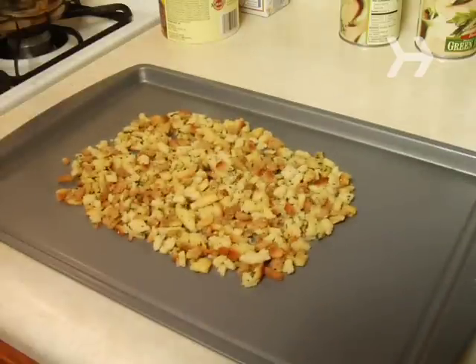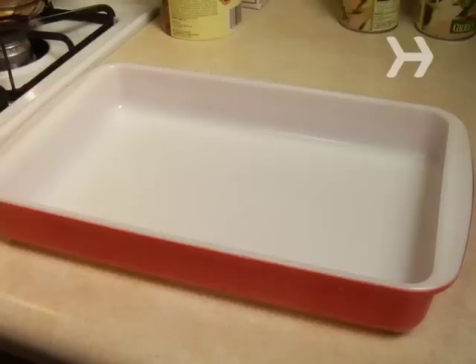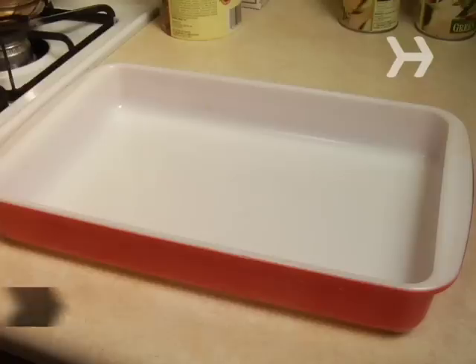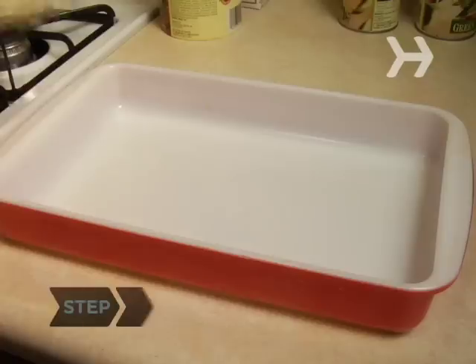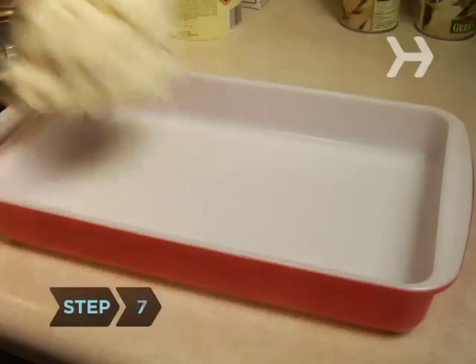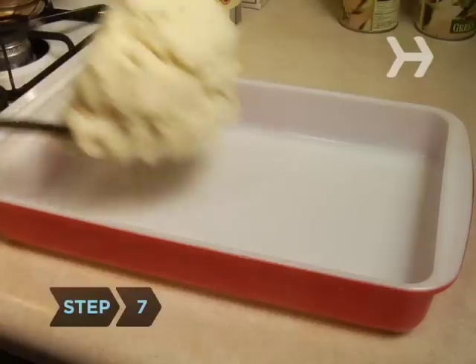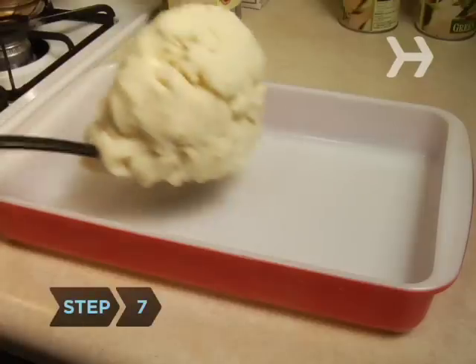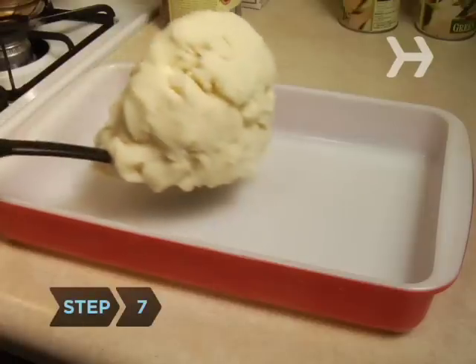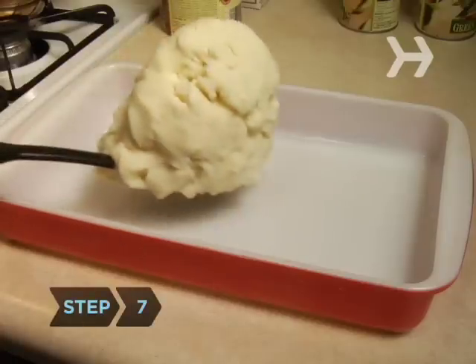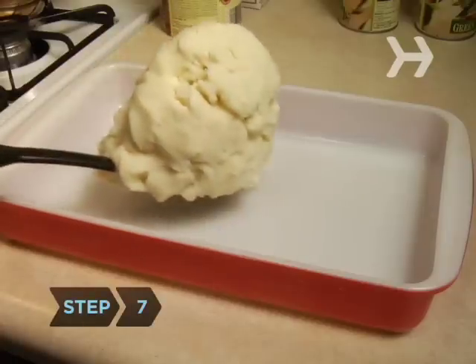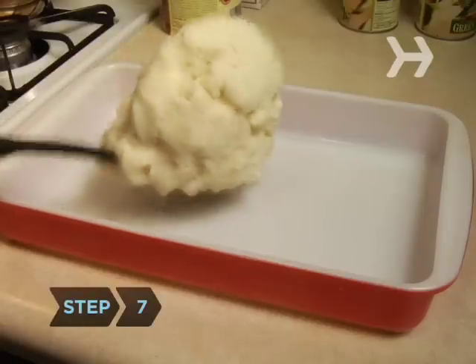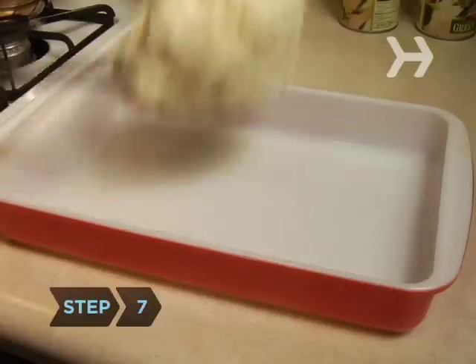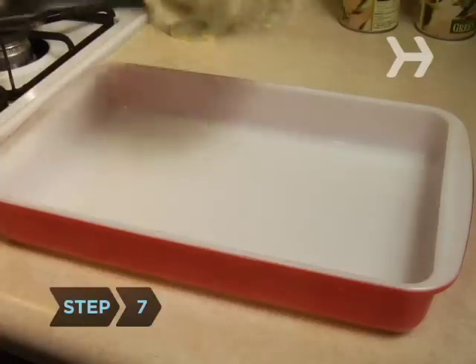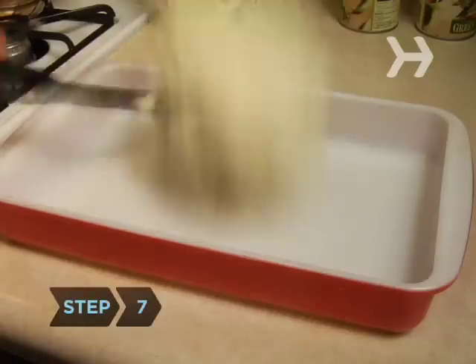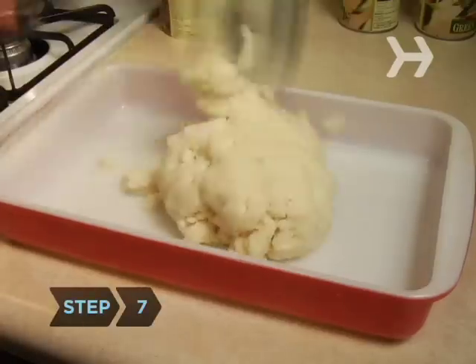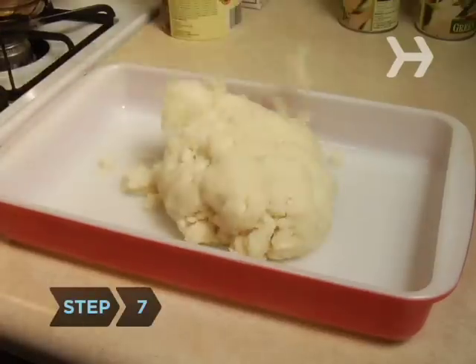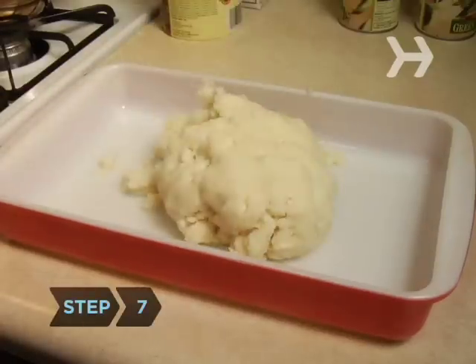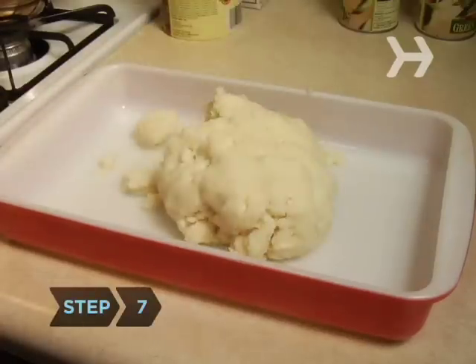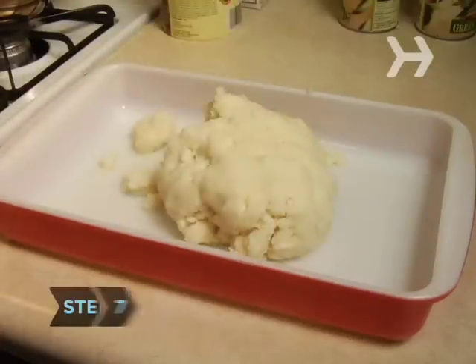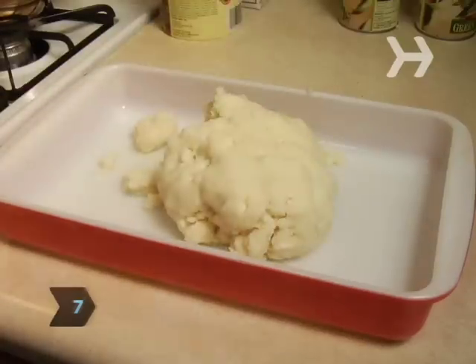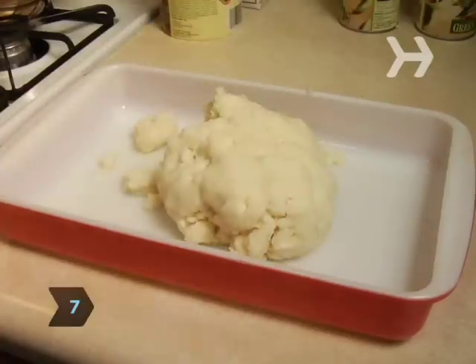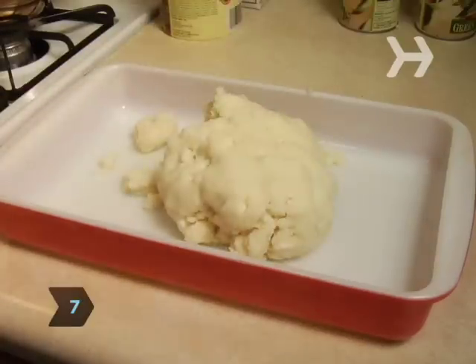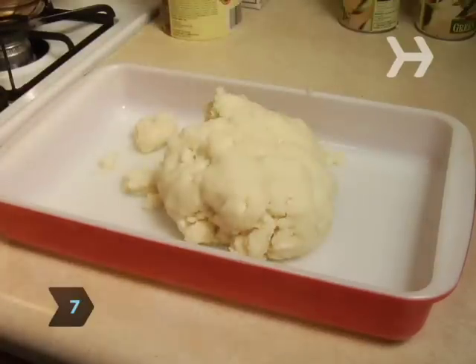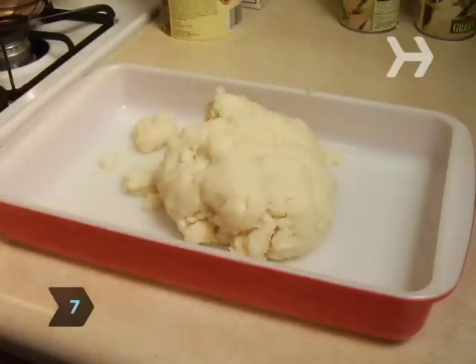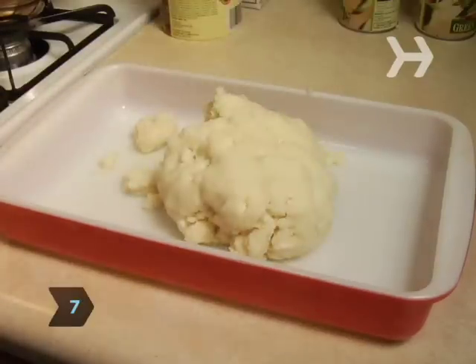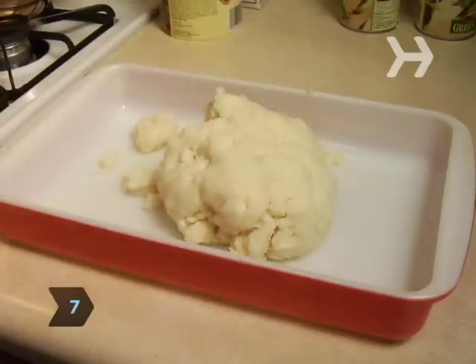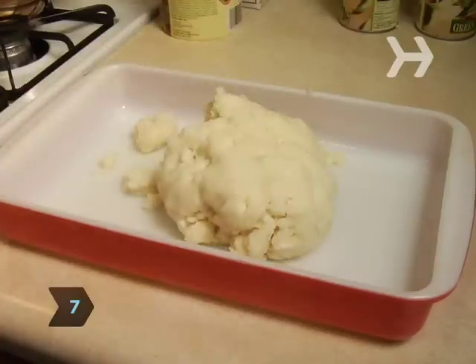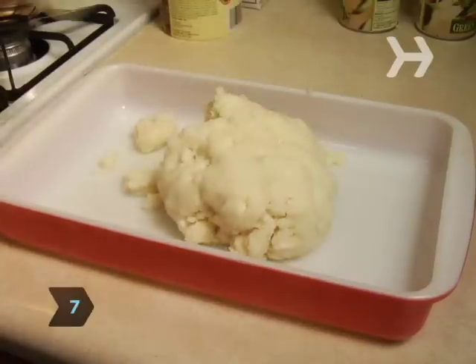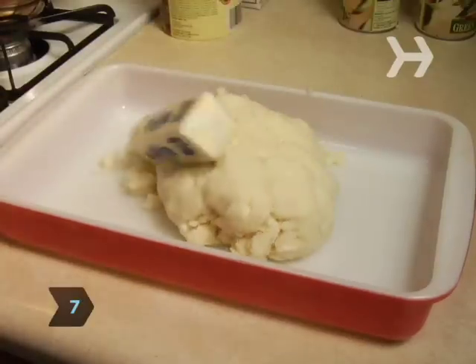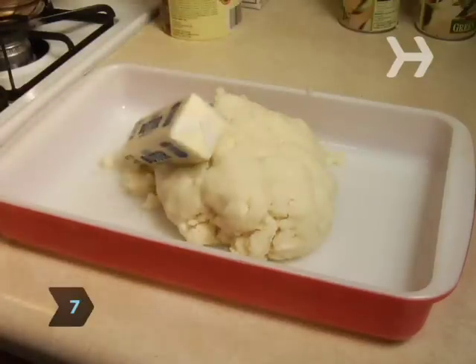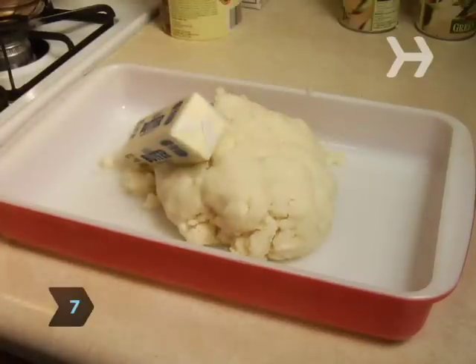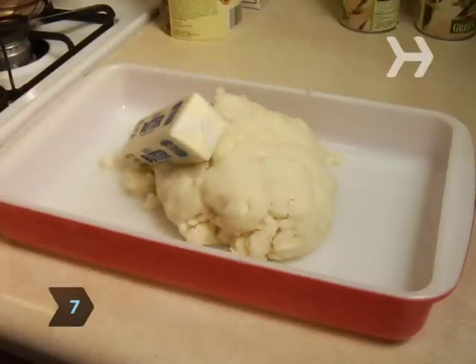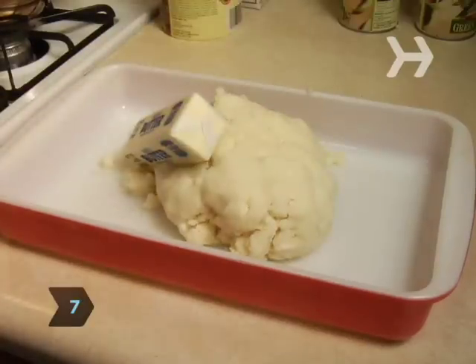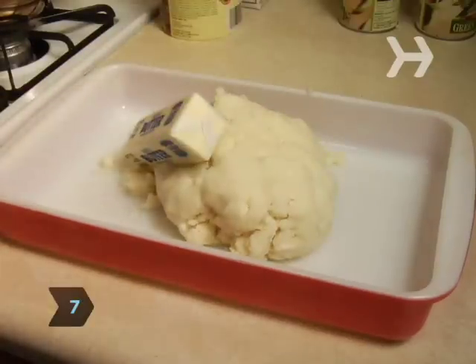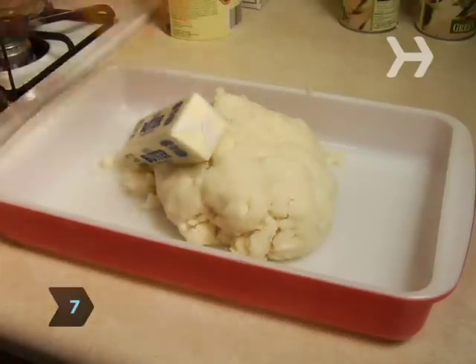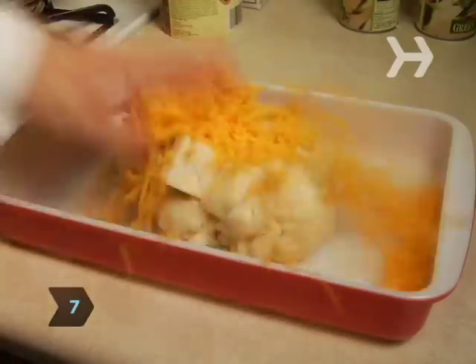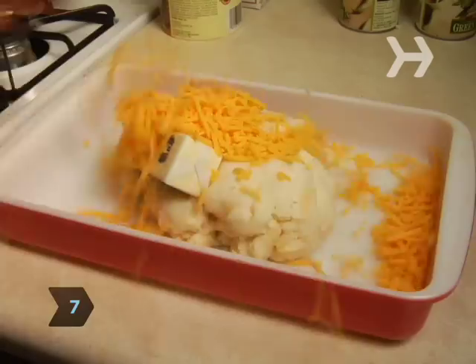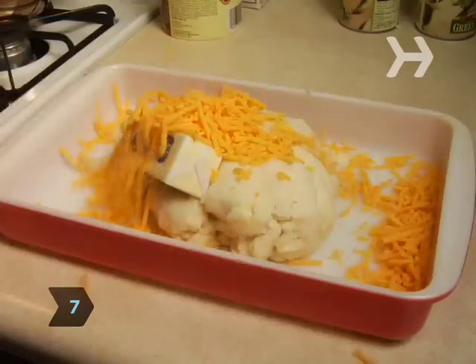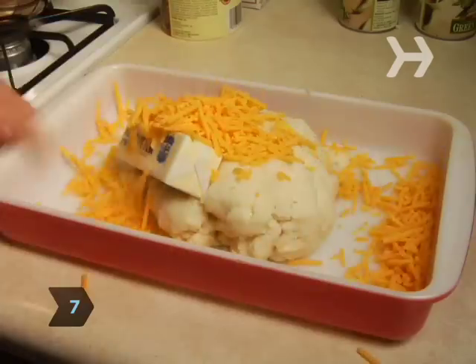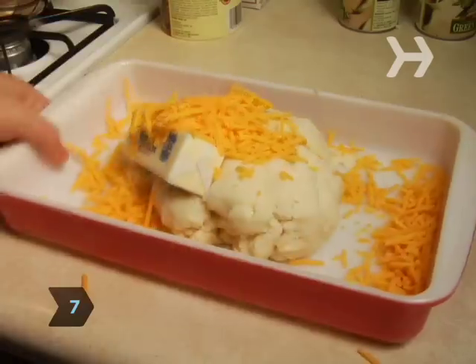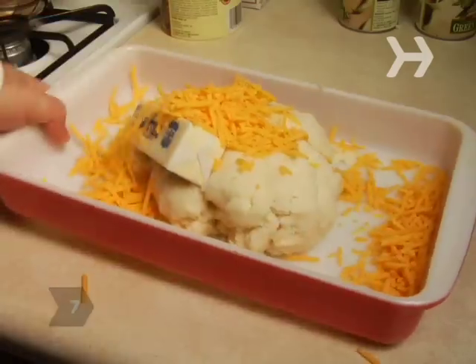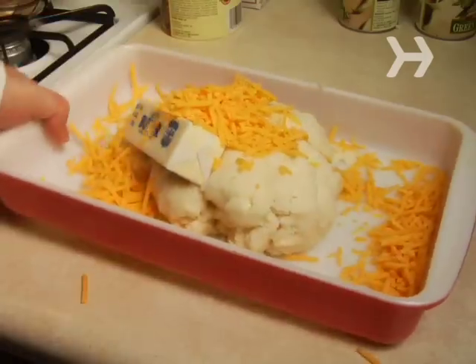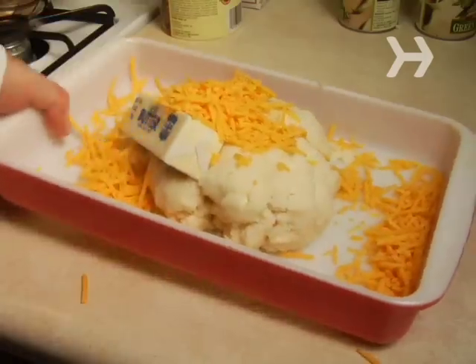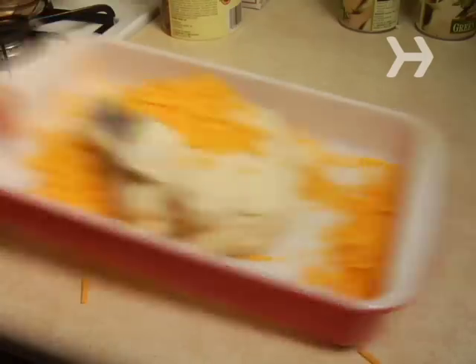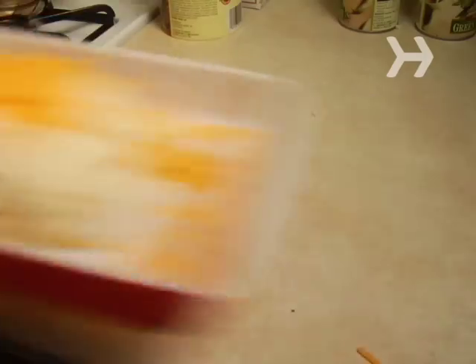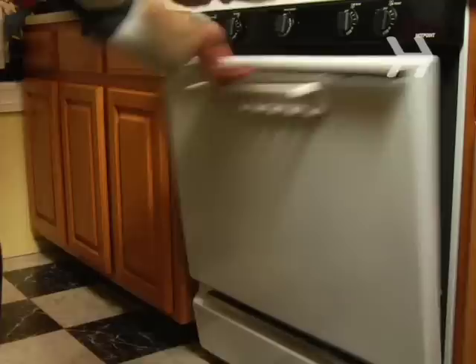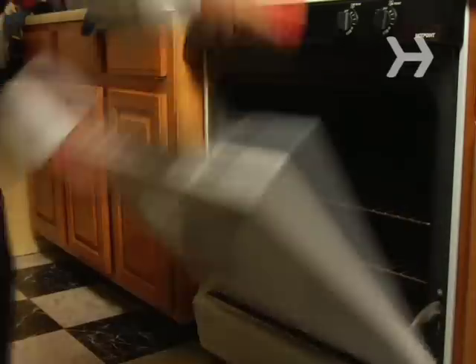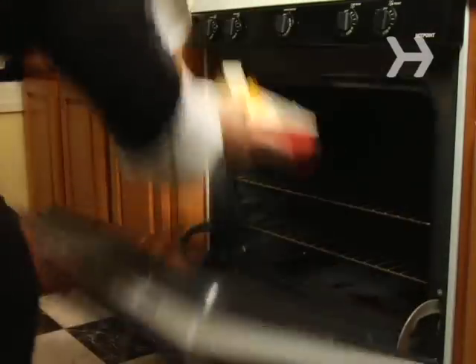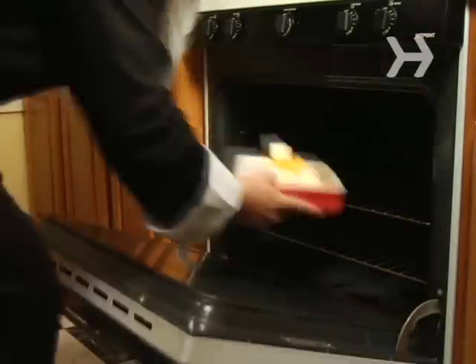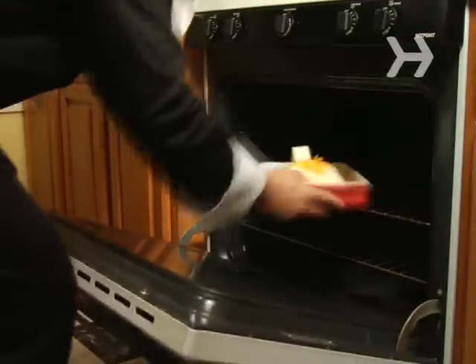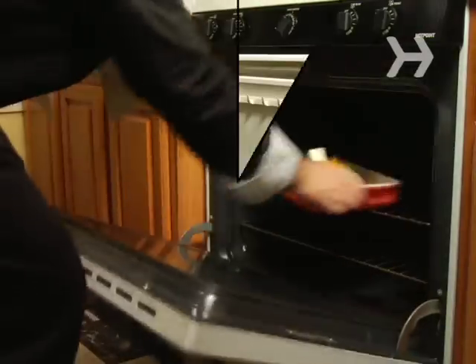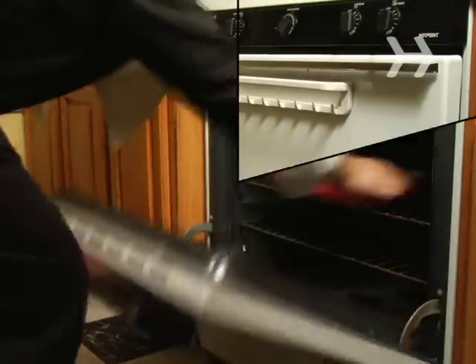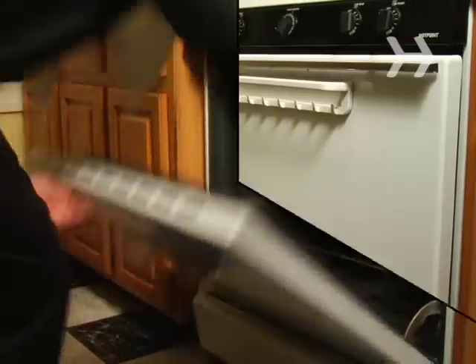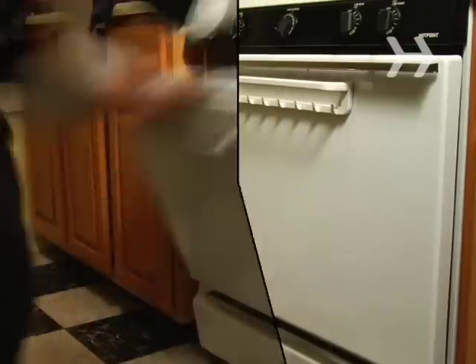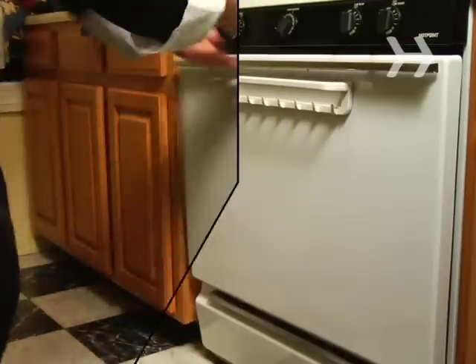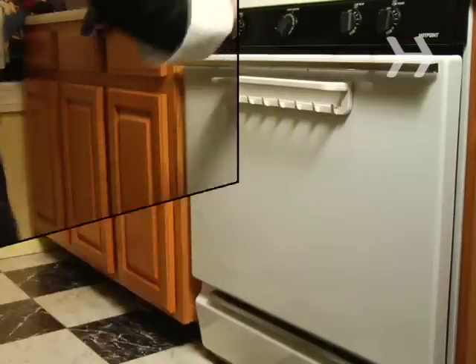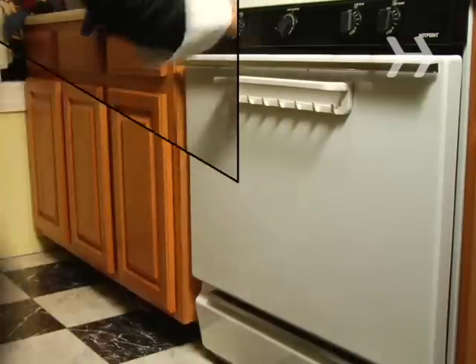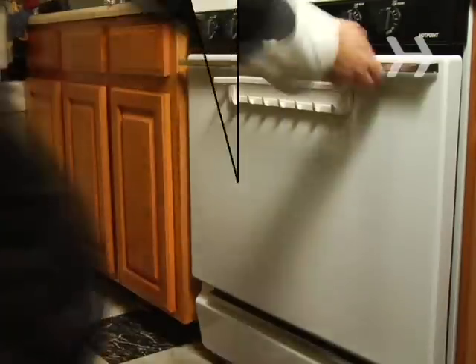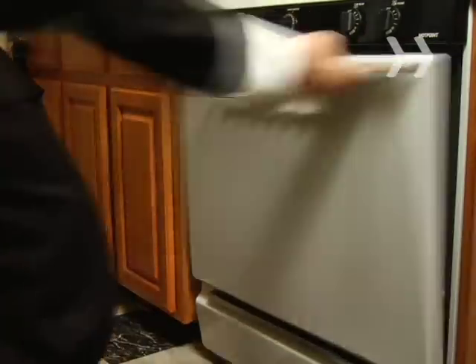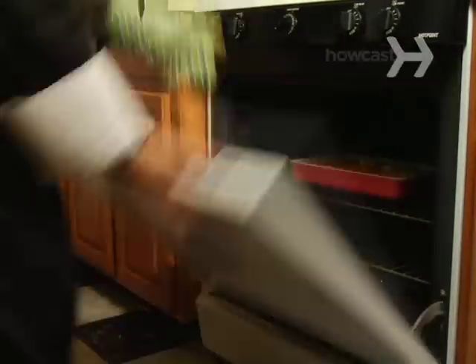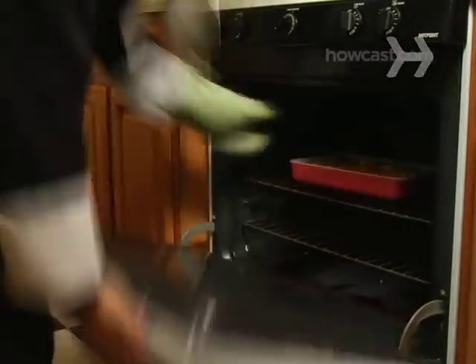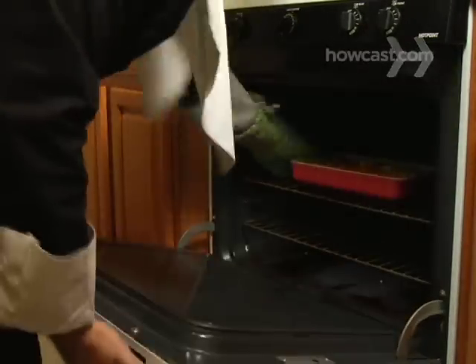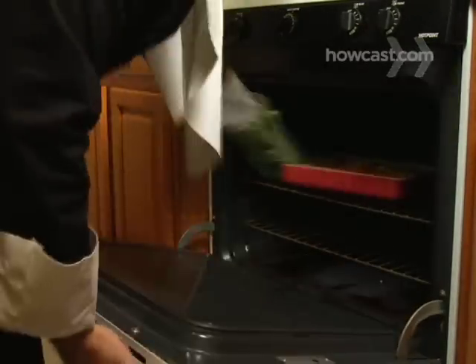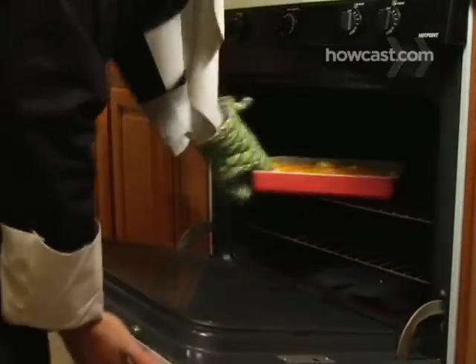Step 7. Salvage gluey mashed potatoes by transferring them to a casserole dish, topping them with butter and grated cheese, and heating it.